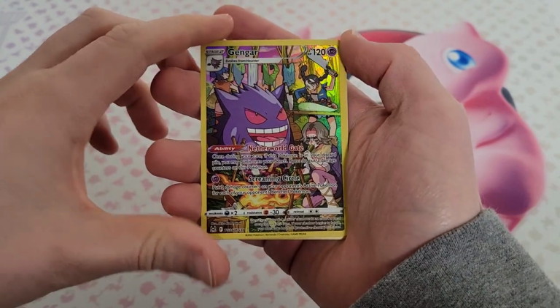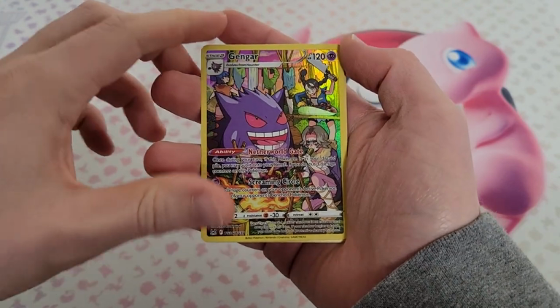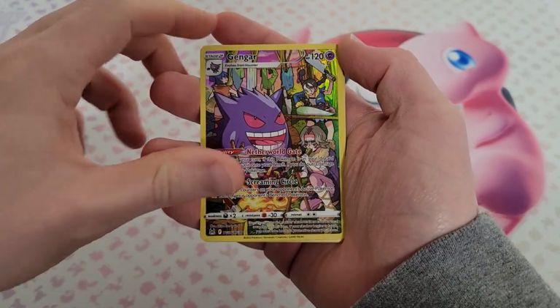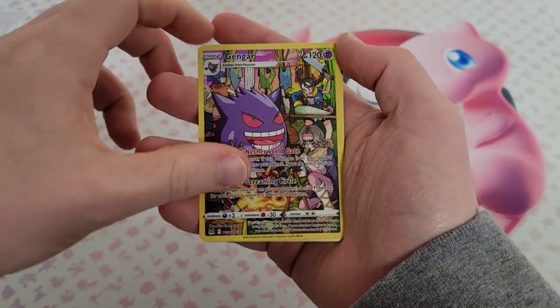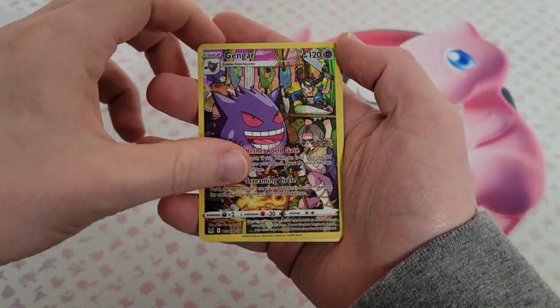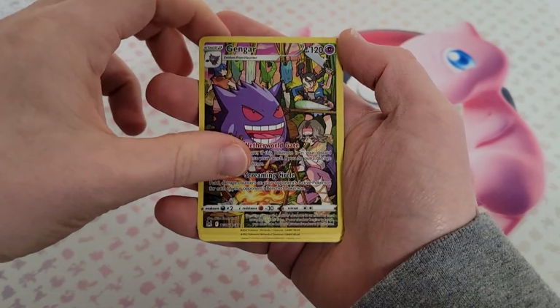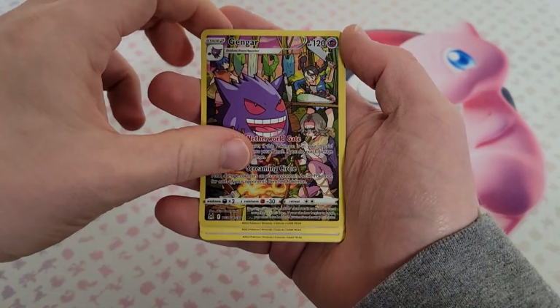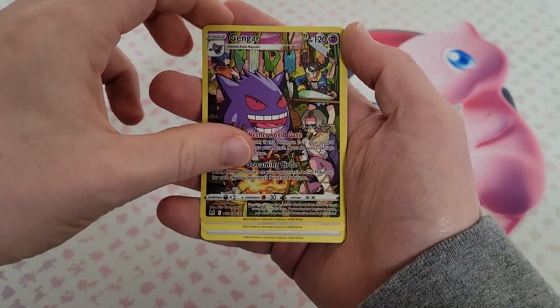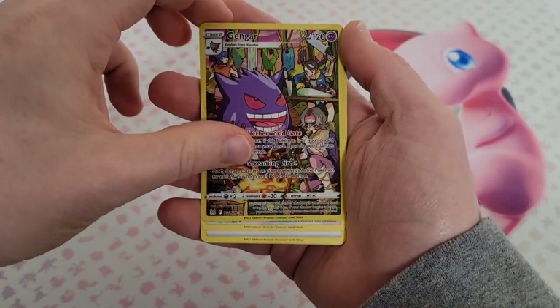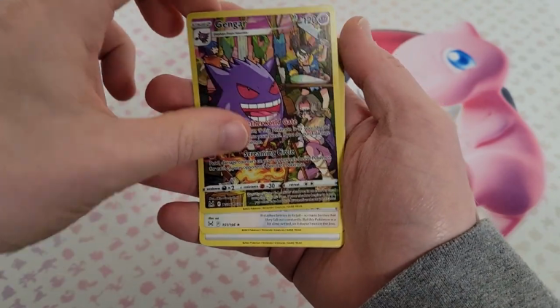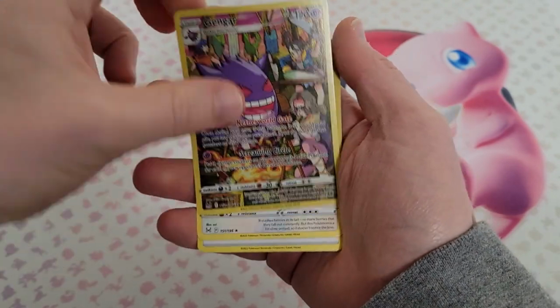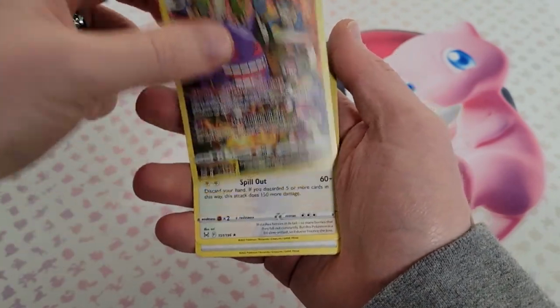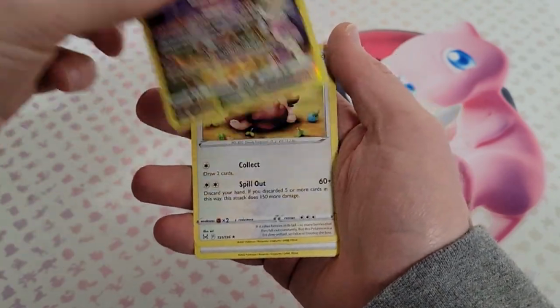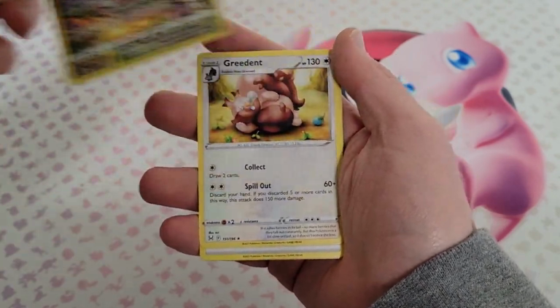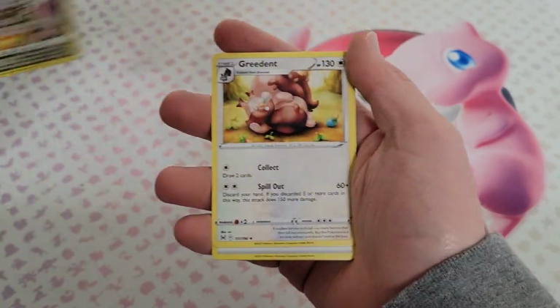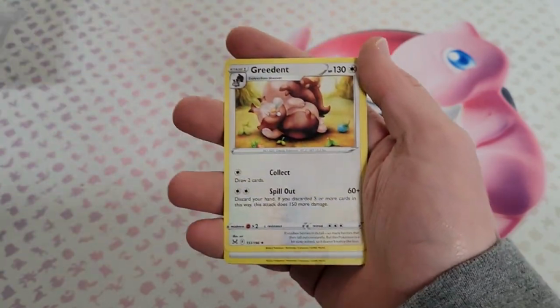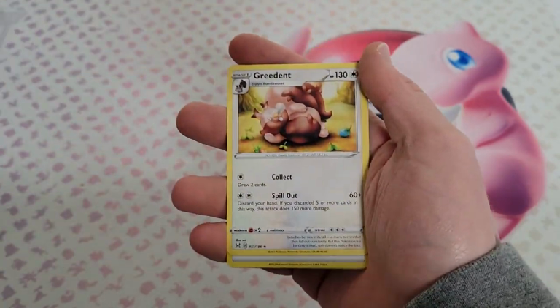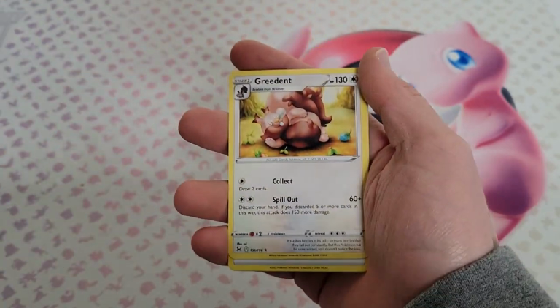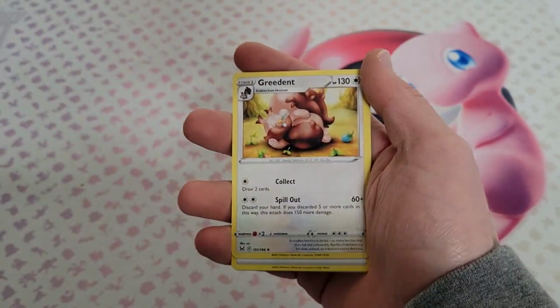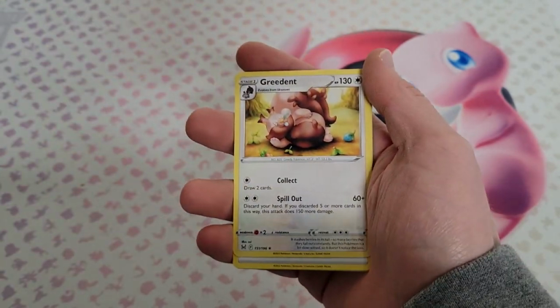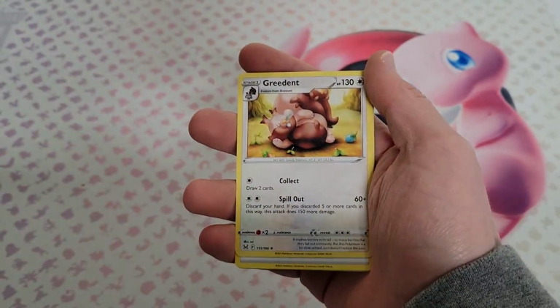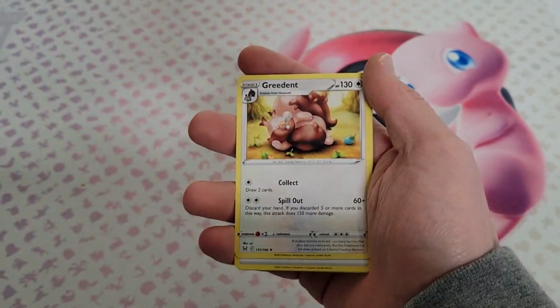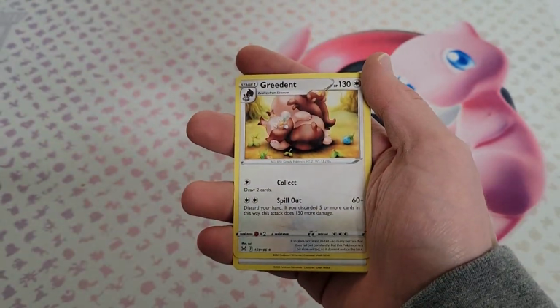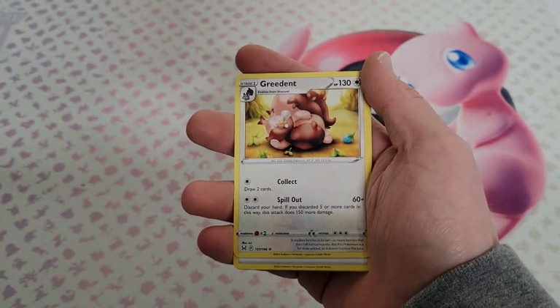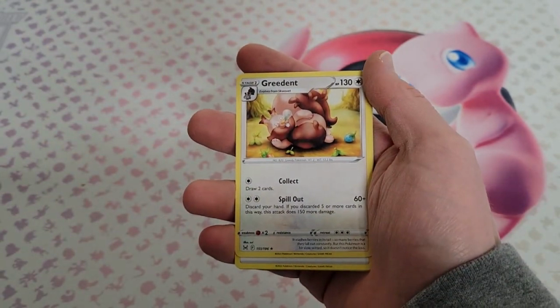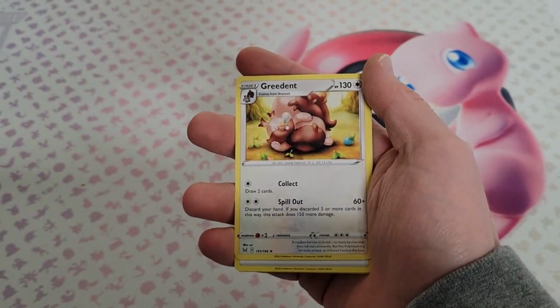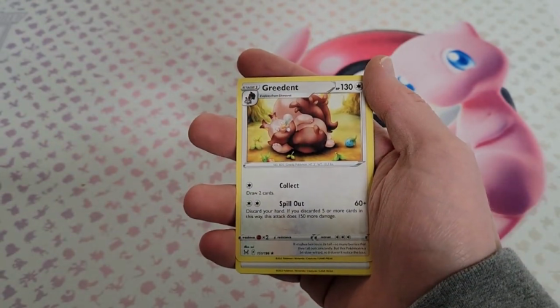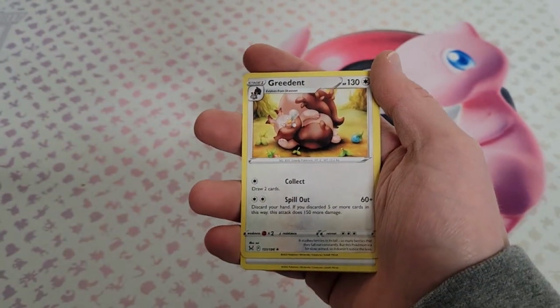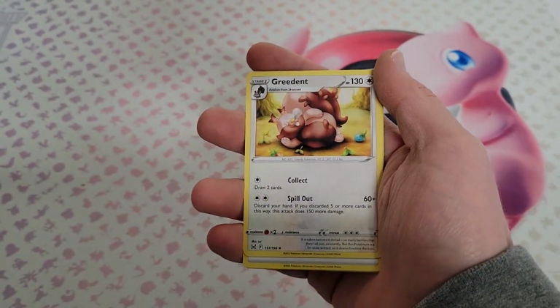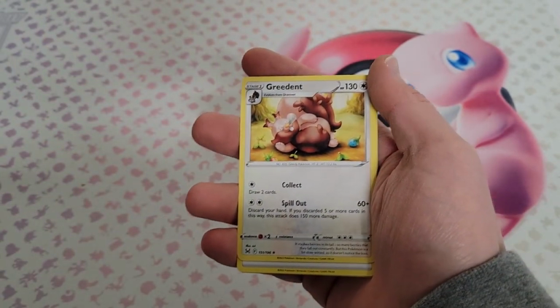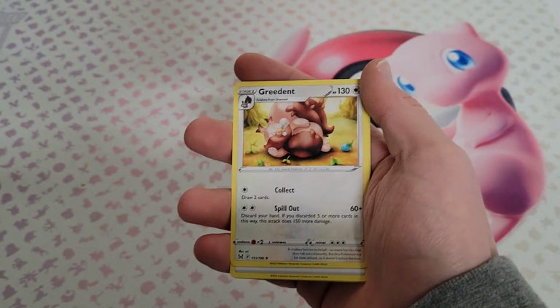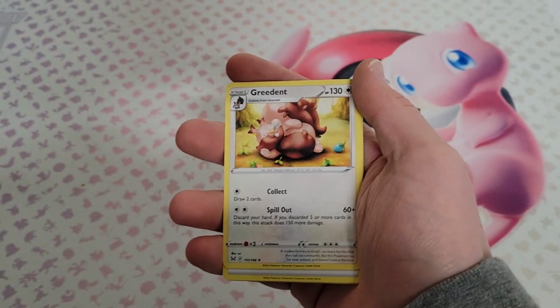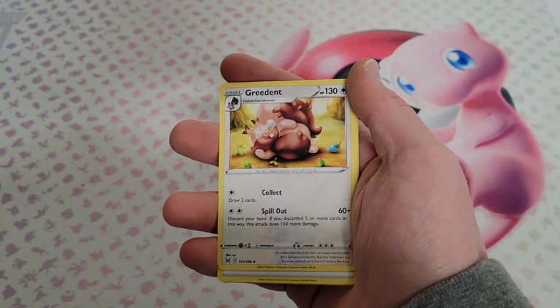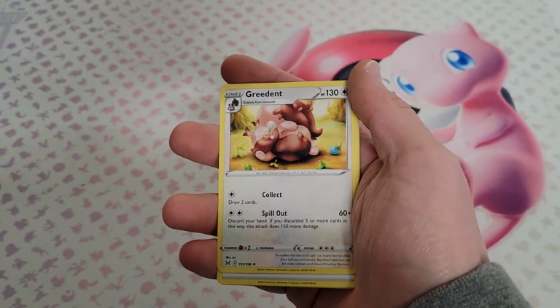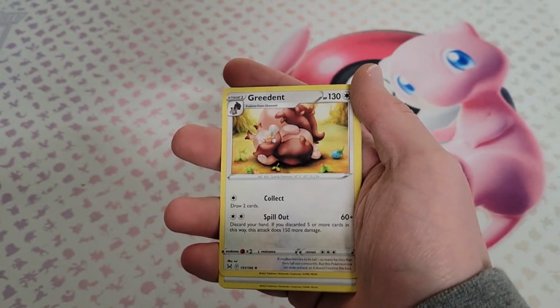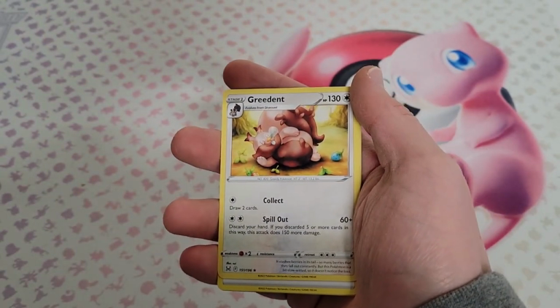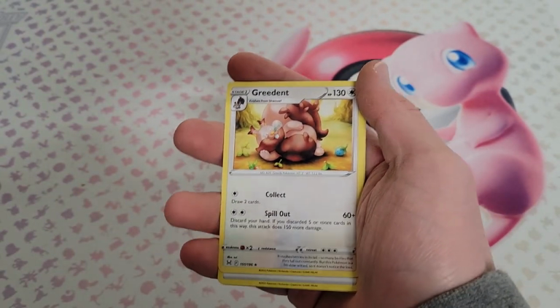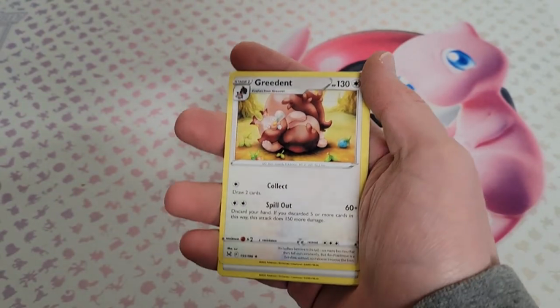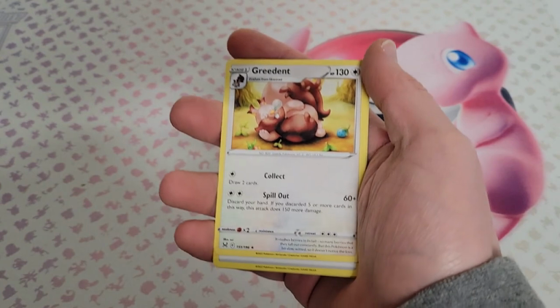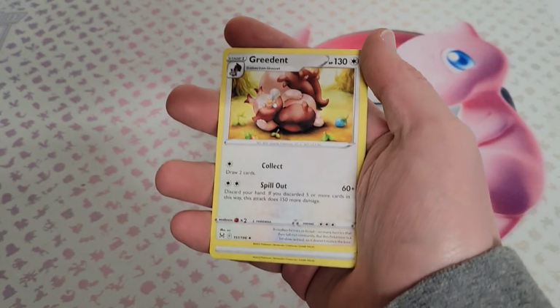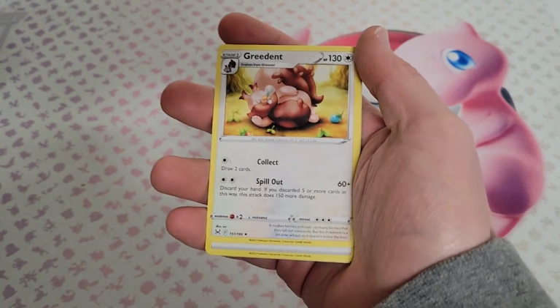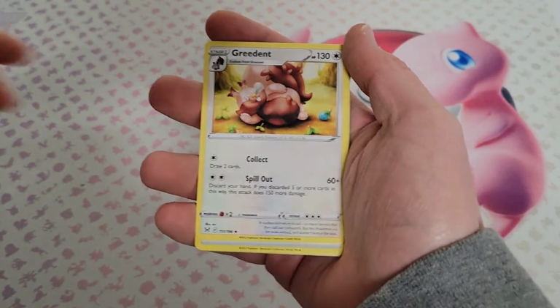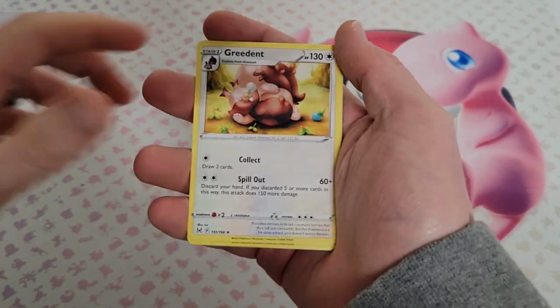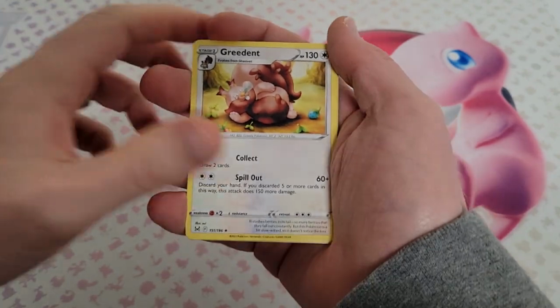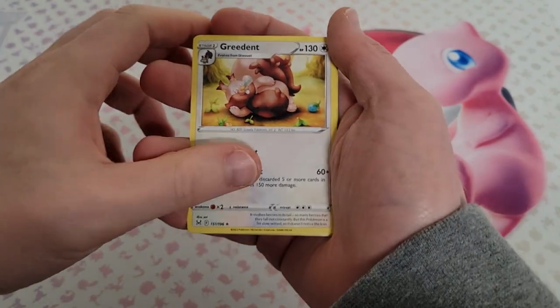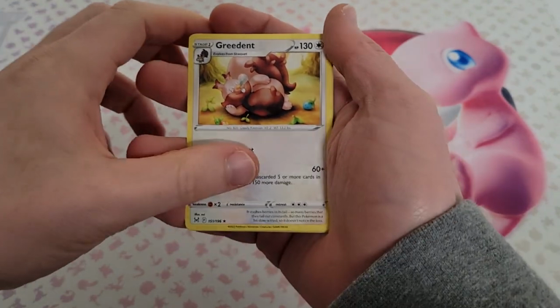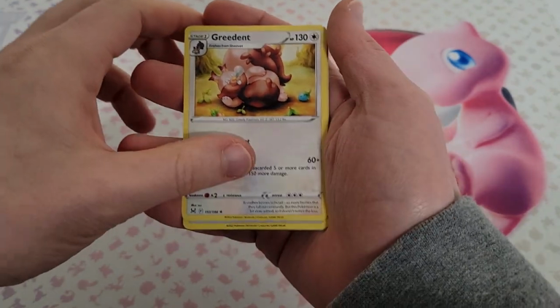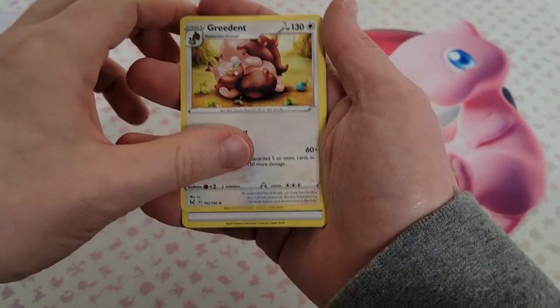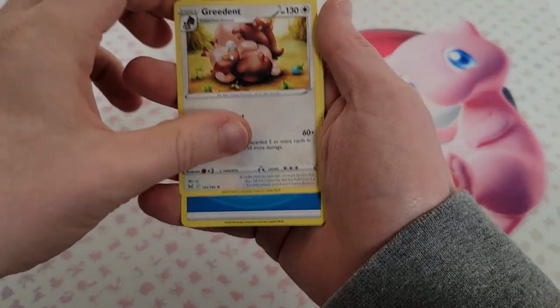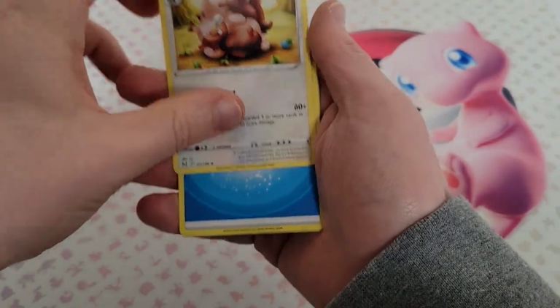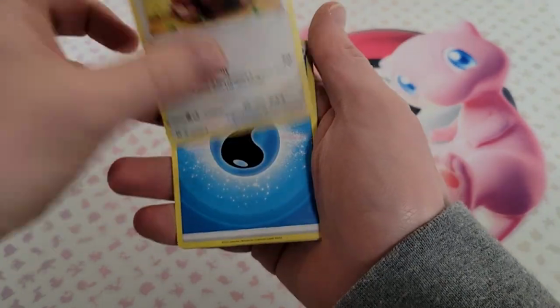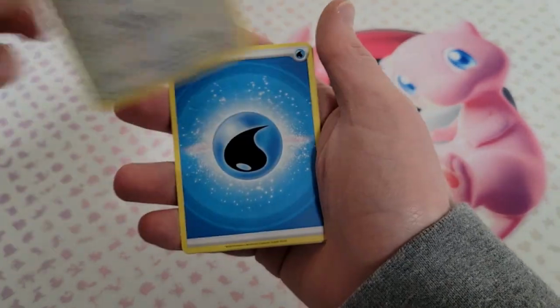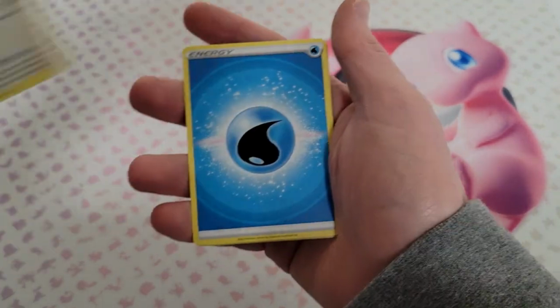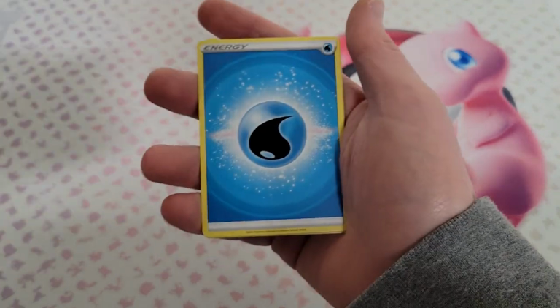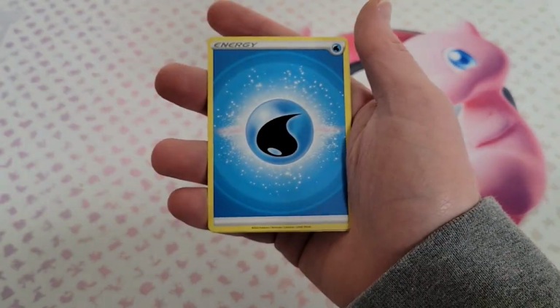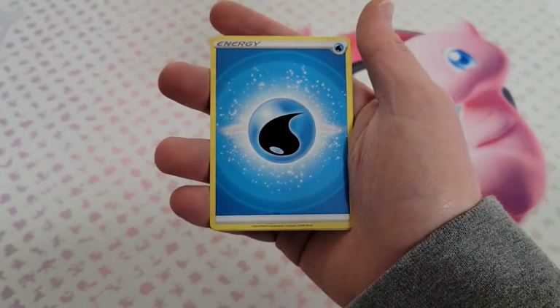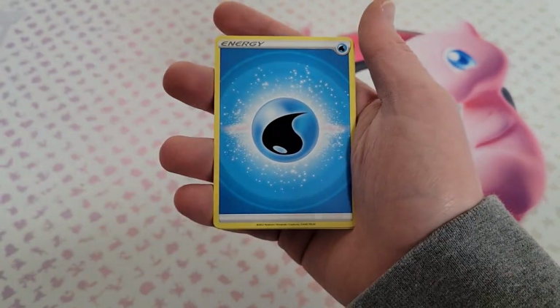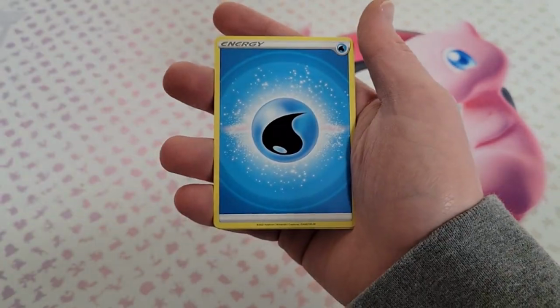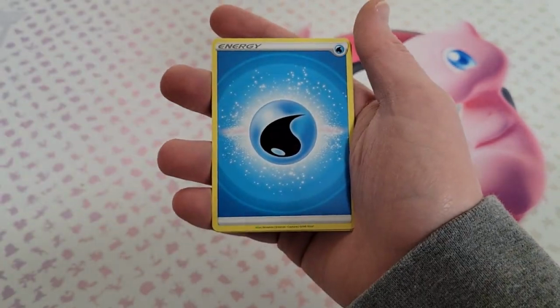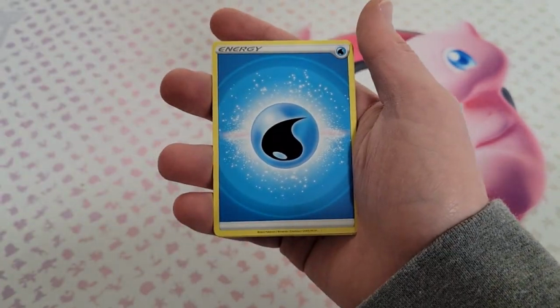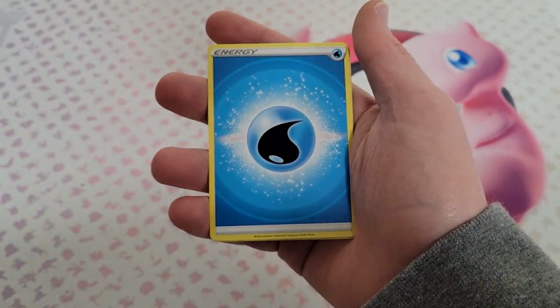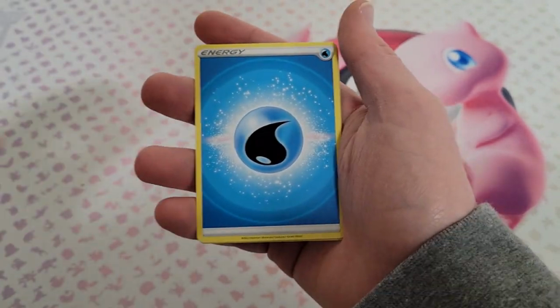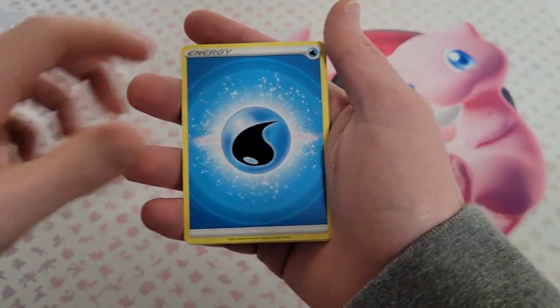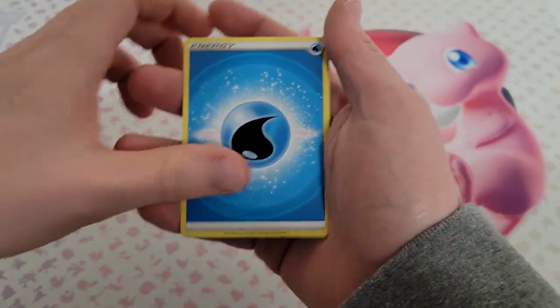Getting that Giratina trainer gallery Gengar — and there is a trainer gallery in here, so that's cool. I think that's a really good looking card. Gengar is always a big-time fan favorite.